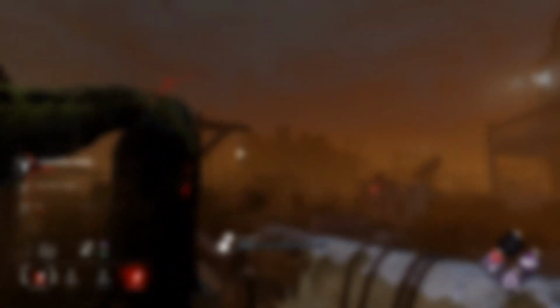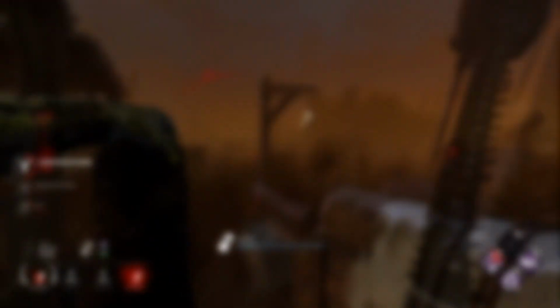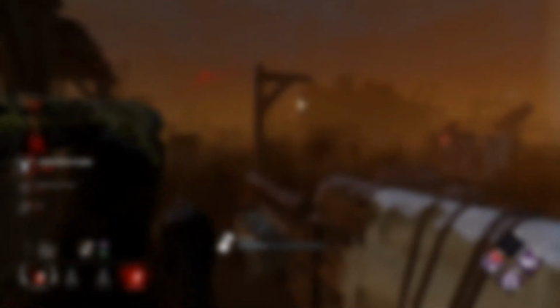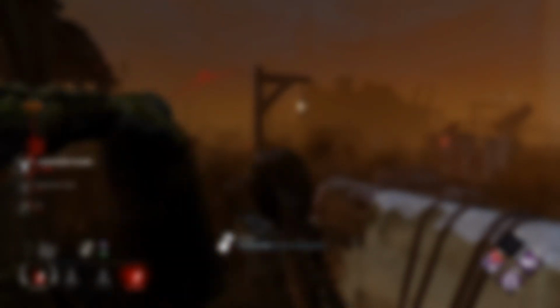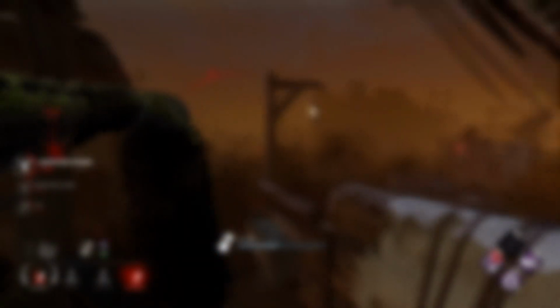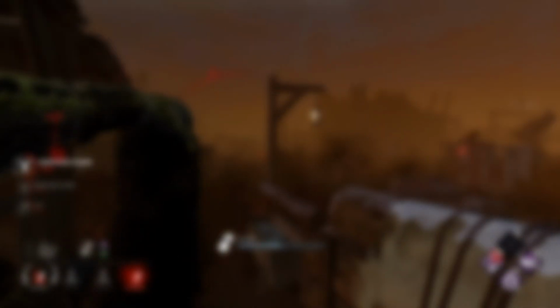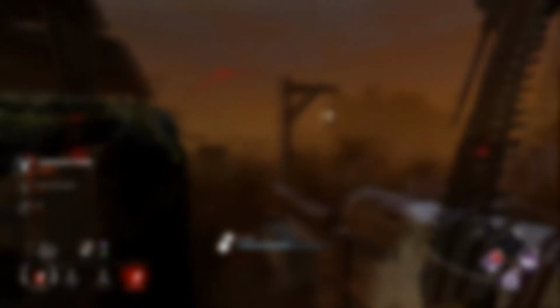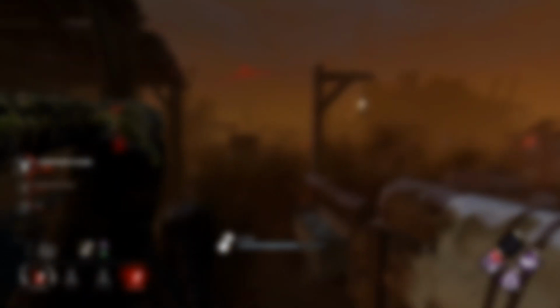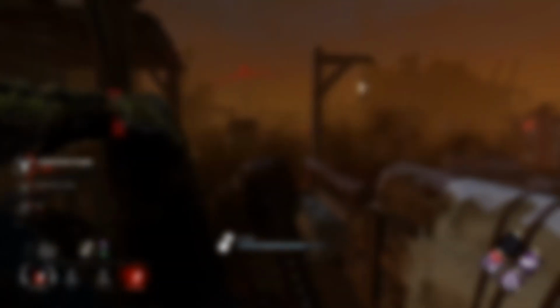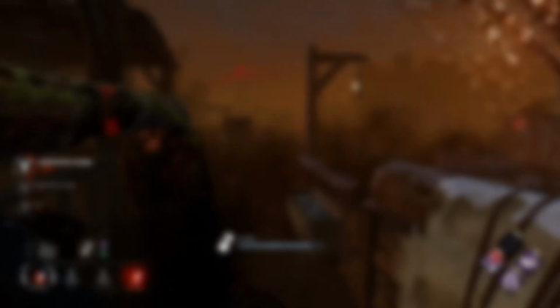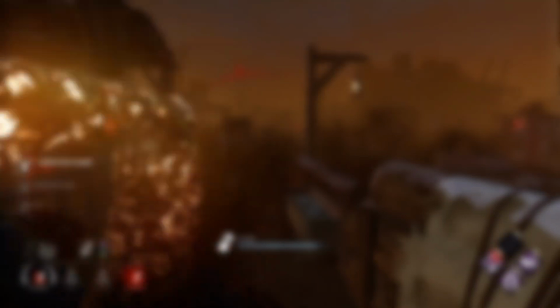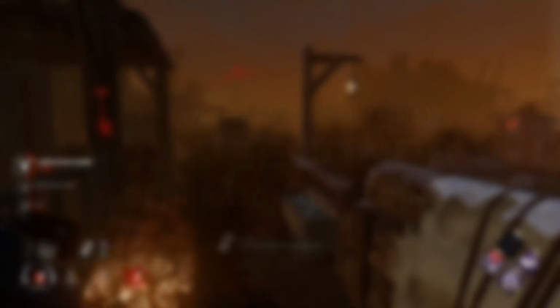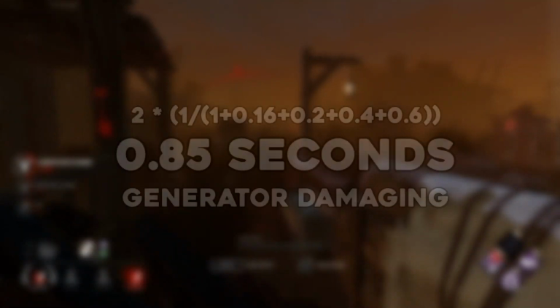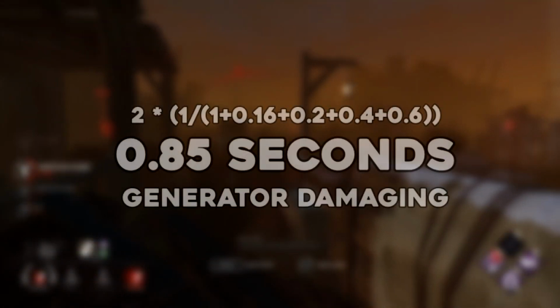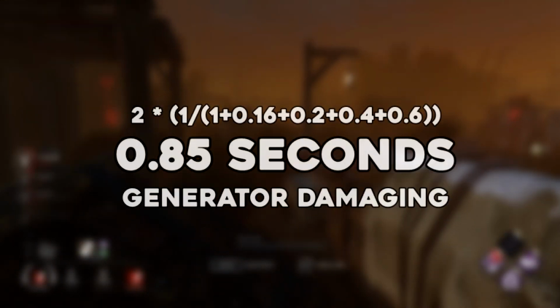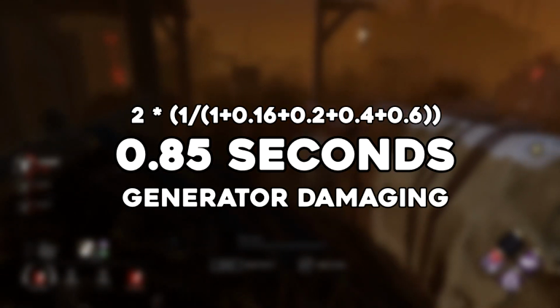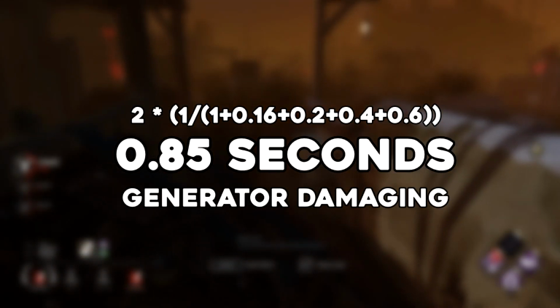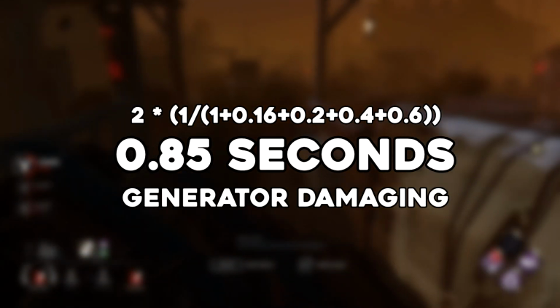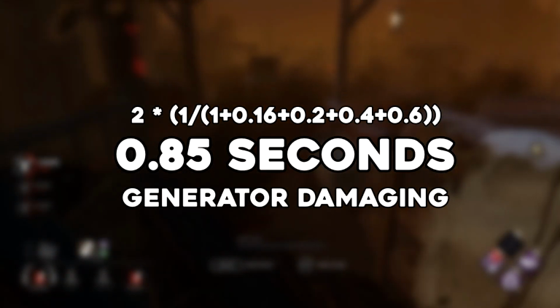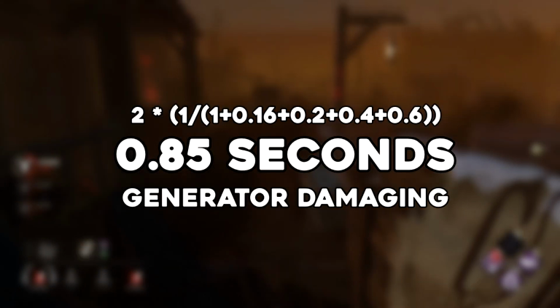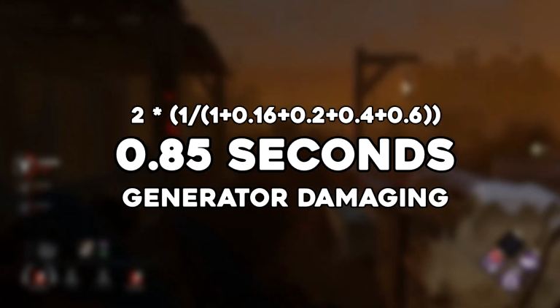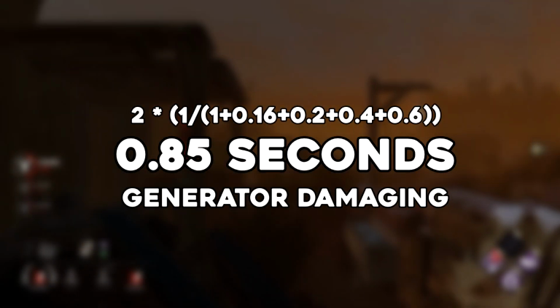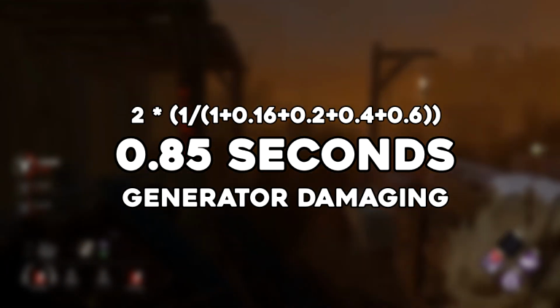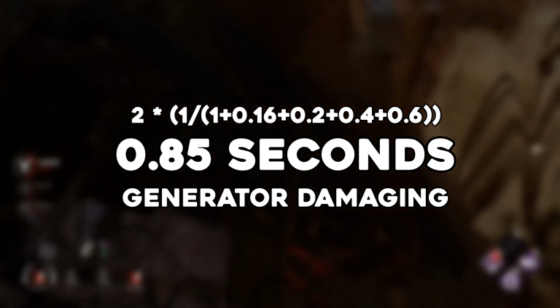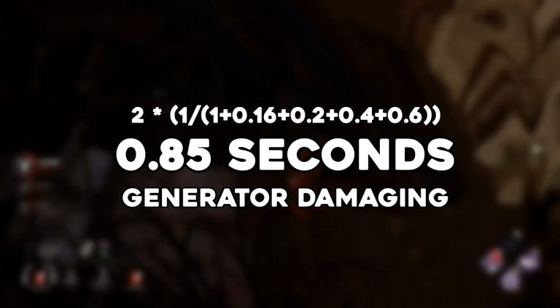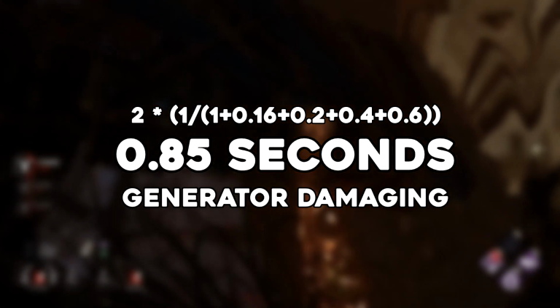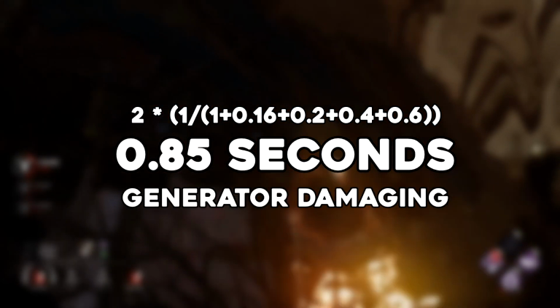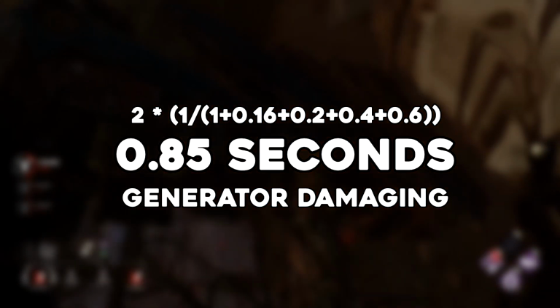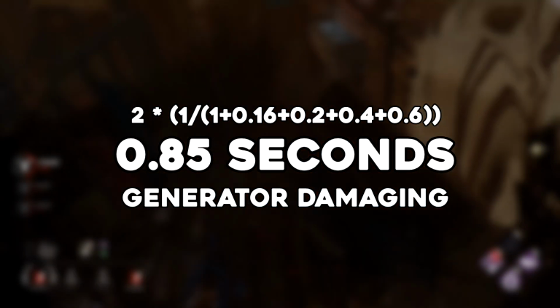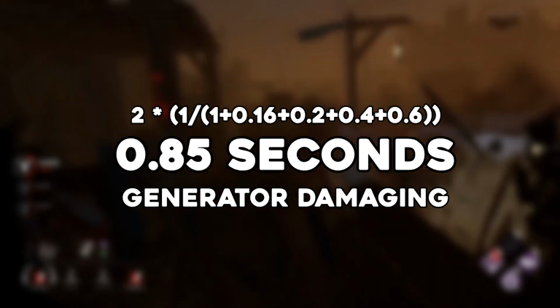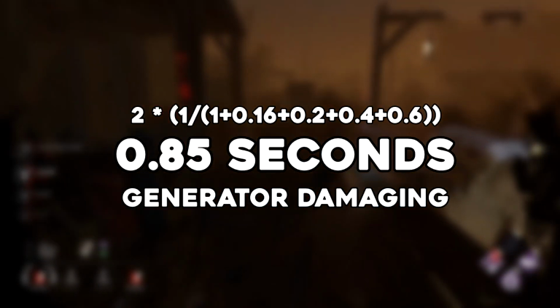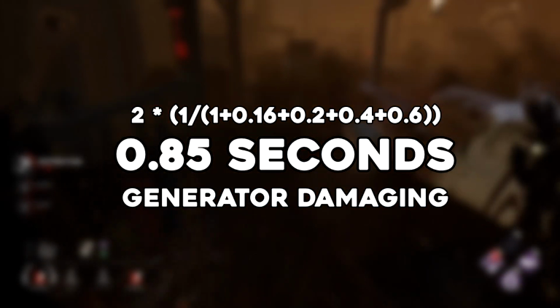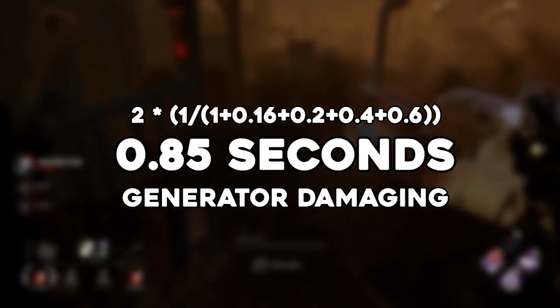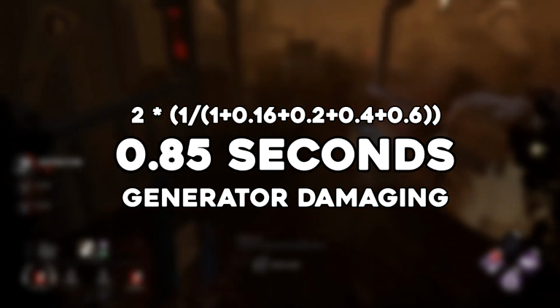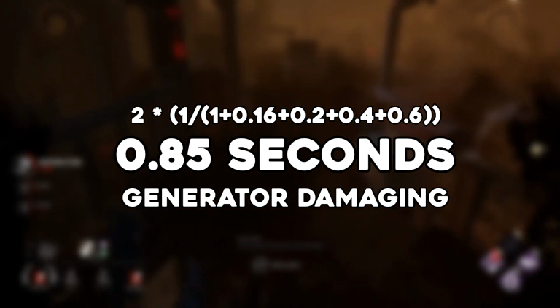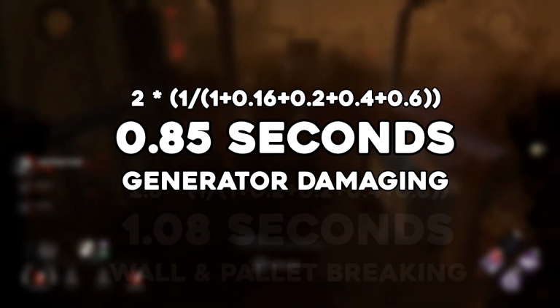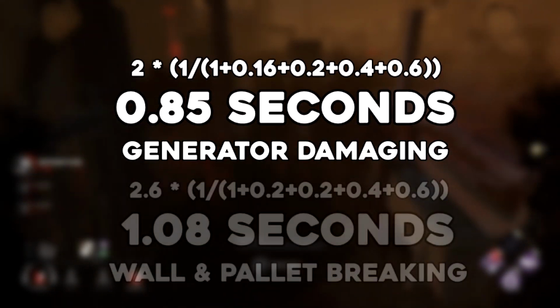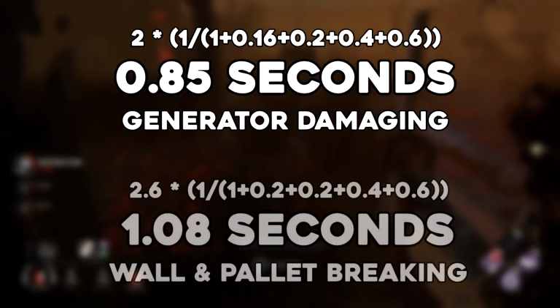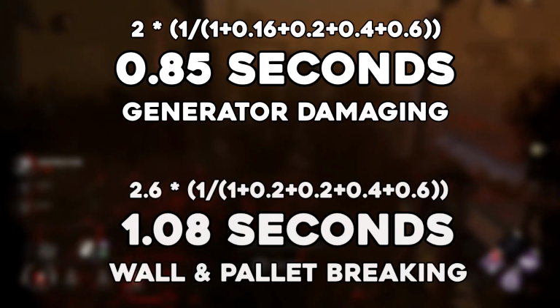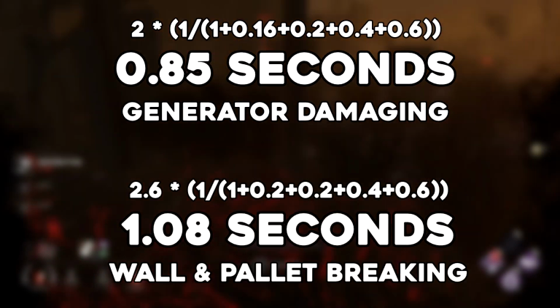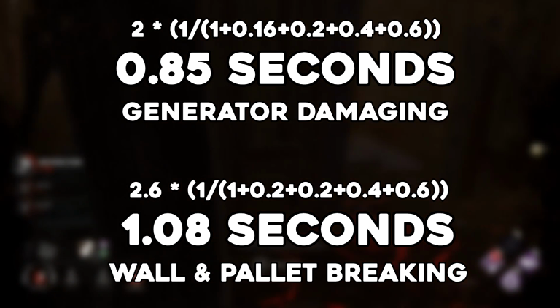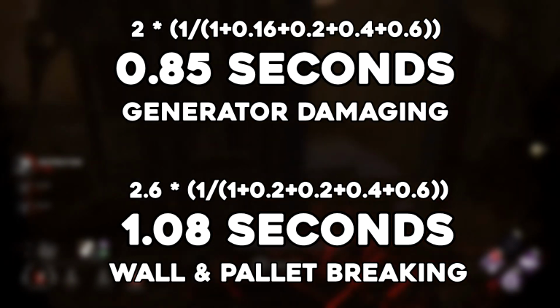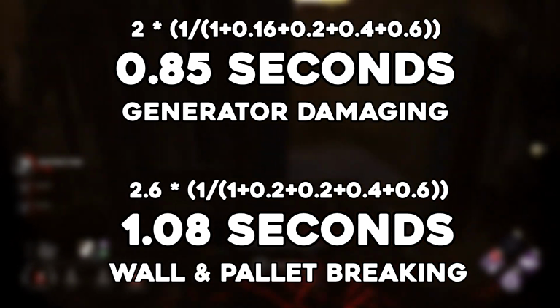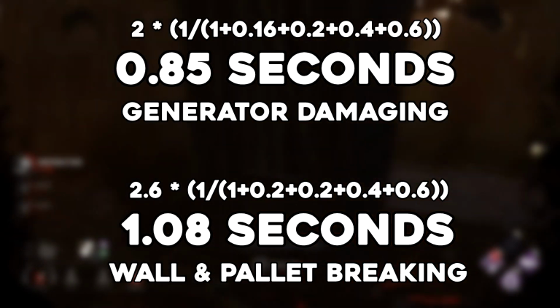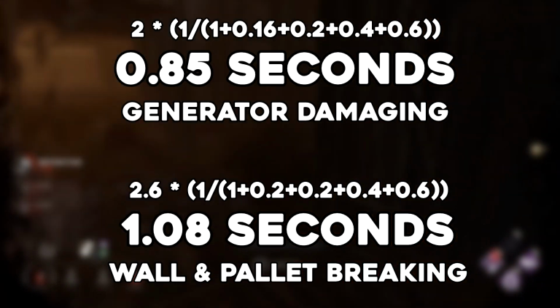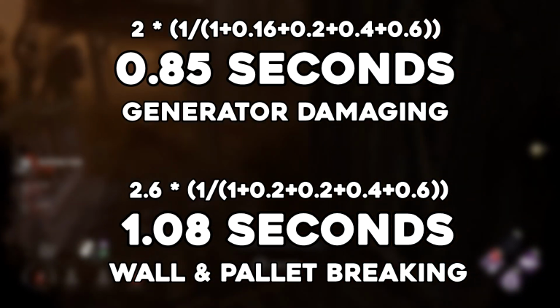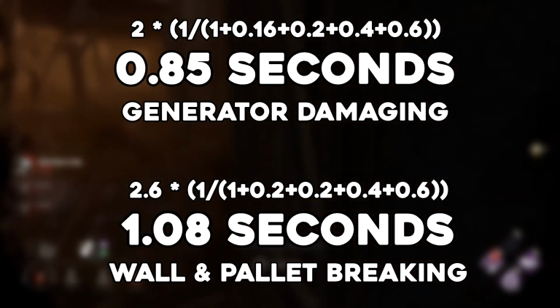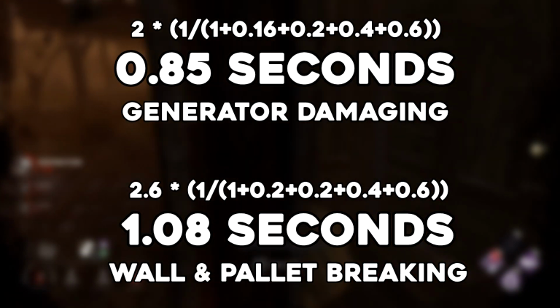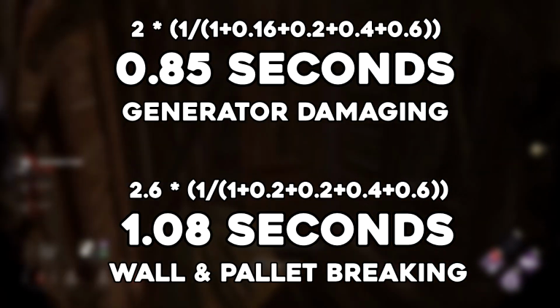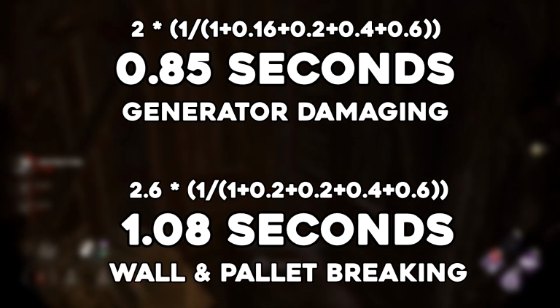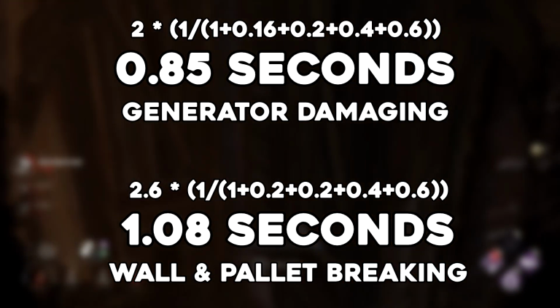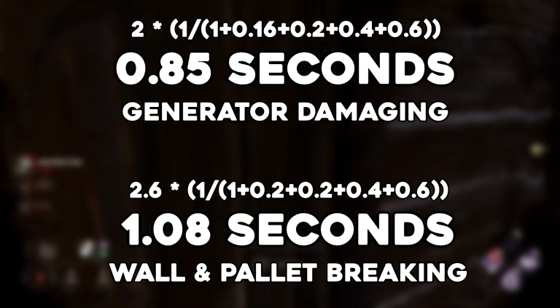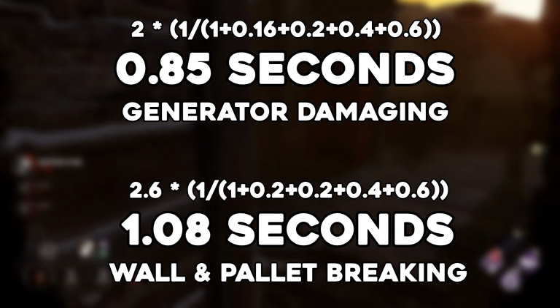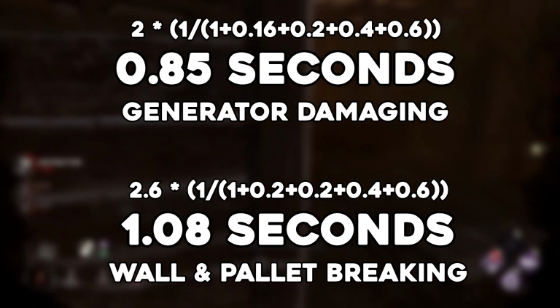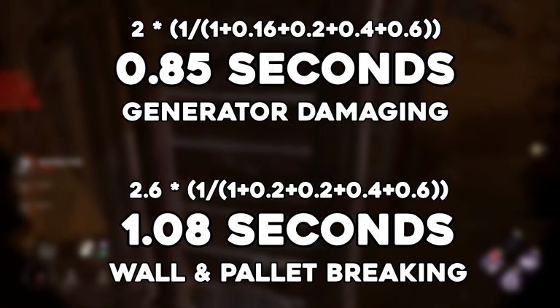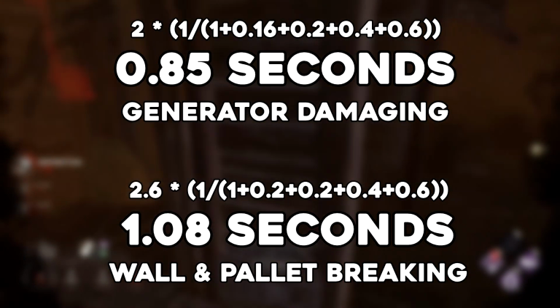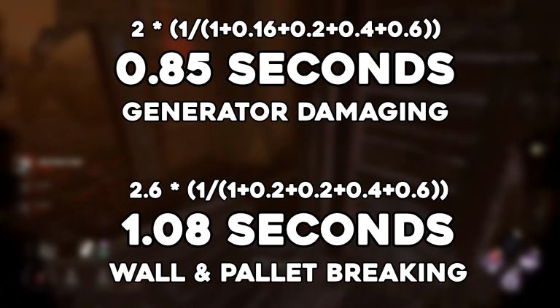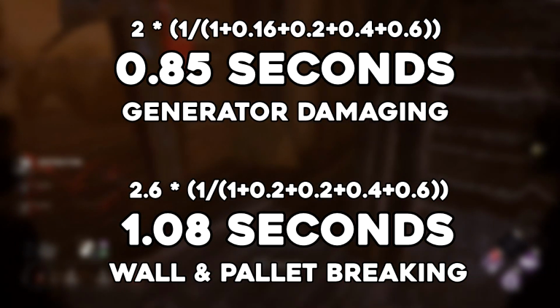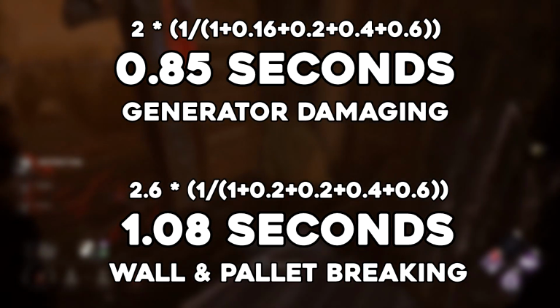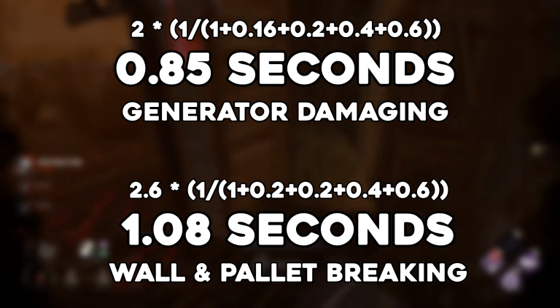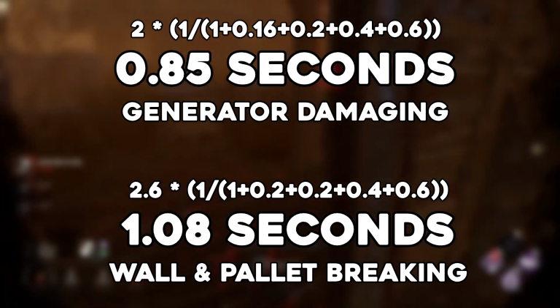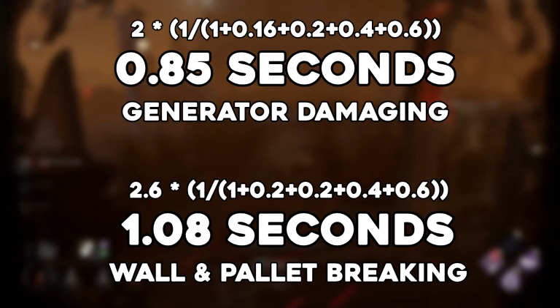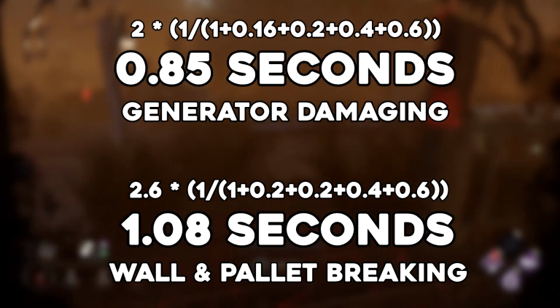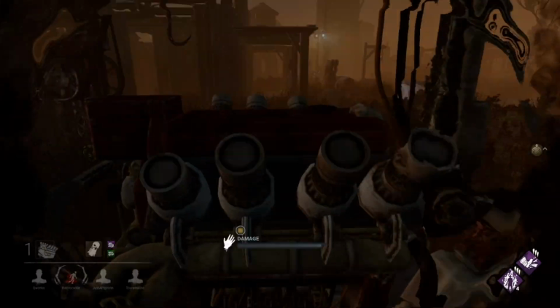So our new timings are 0.85 seconds to damage generators and 1.08 seconds to break walls and pallets.